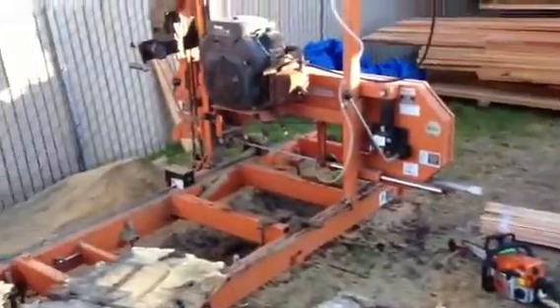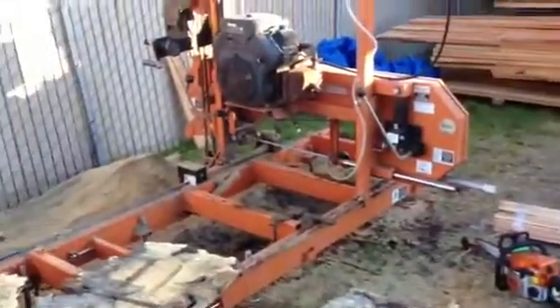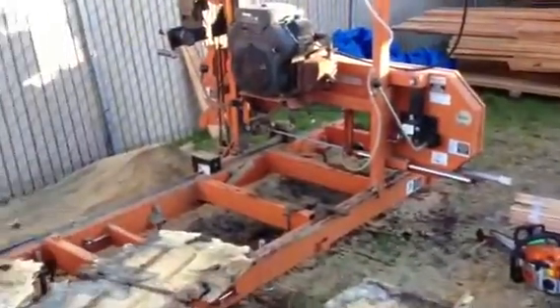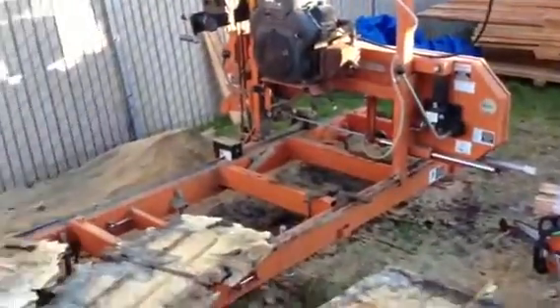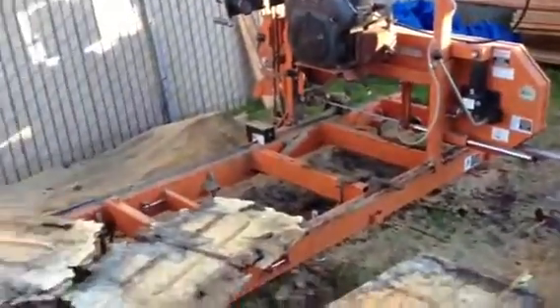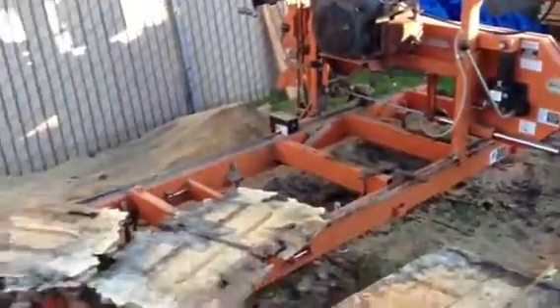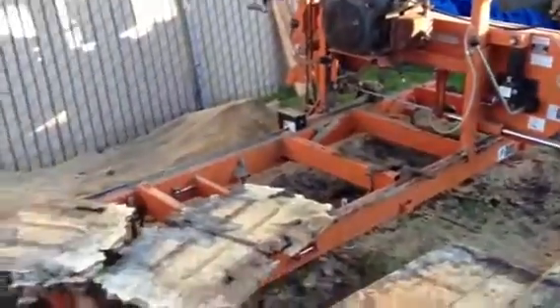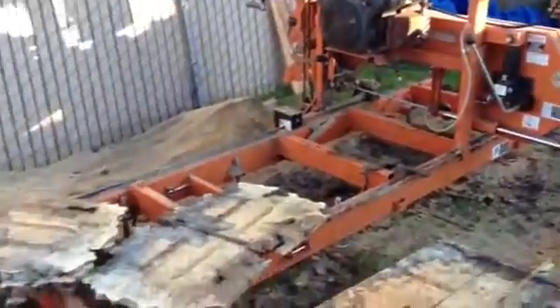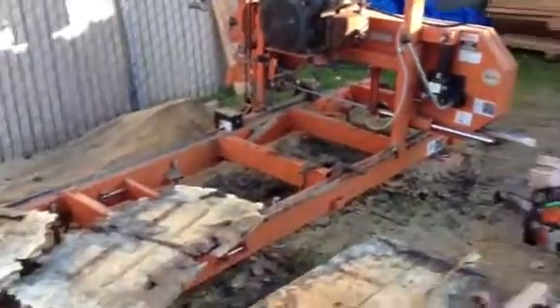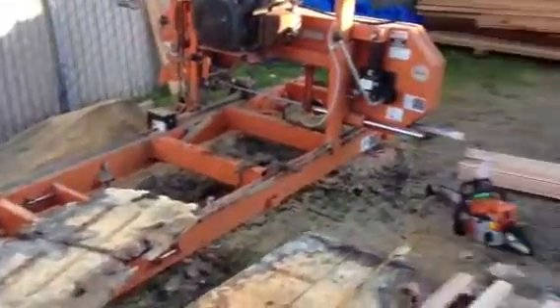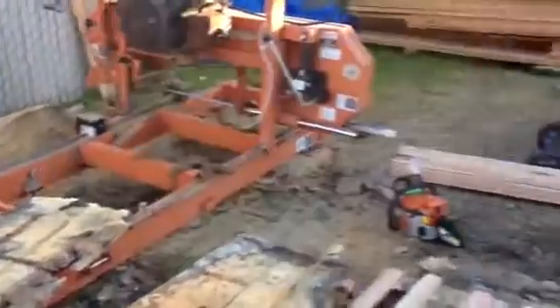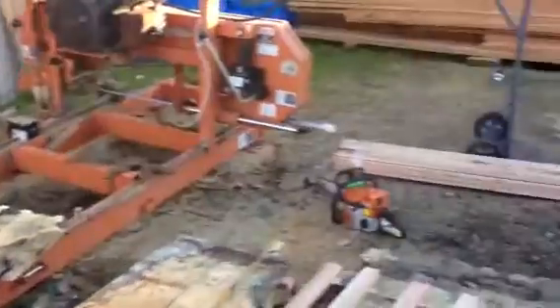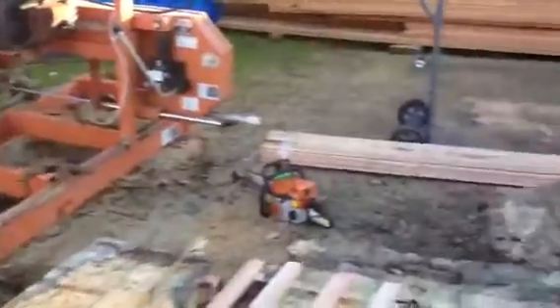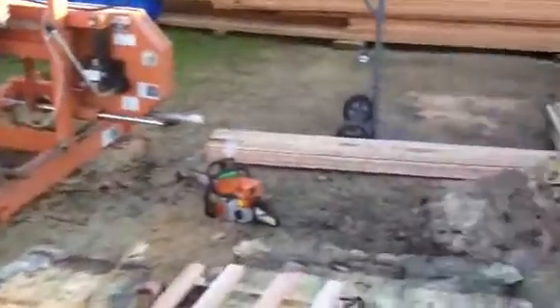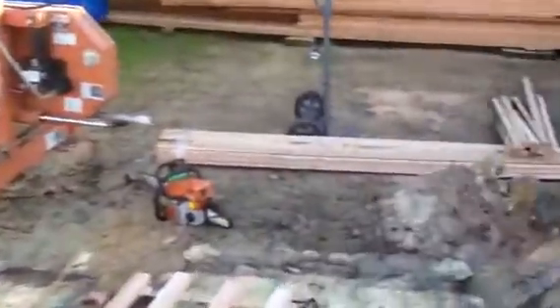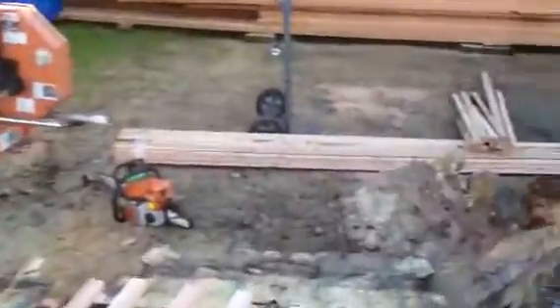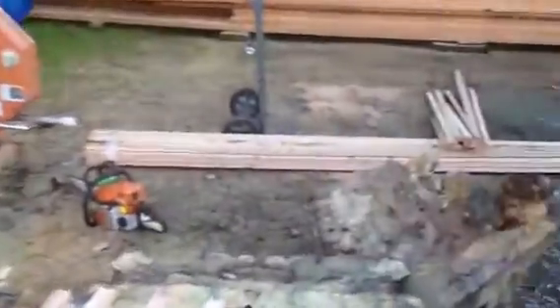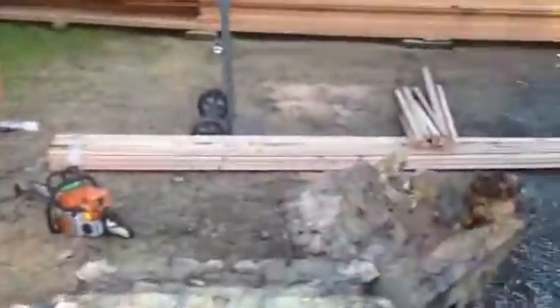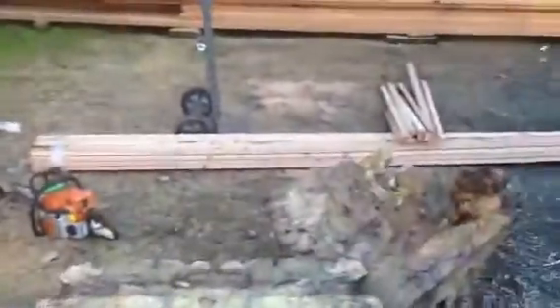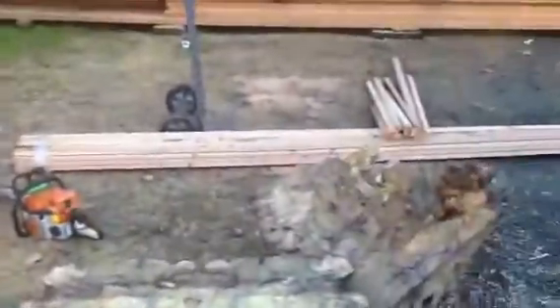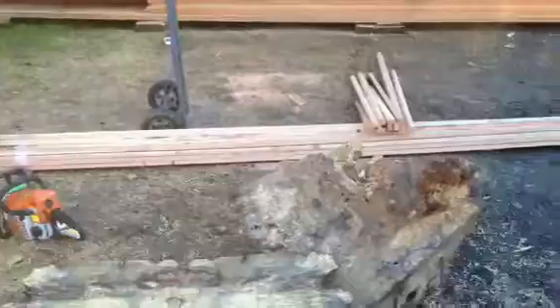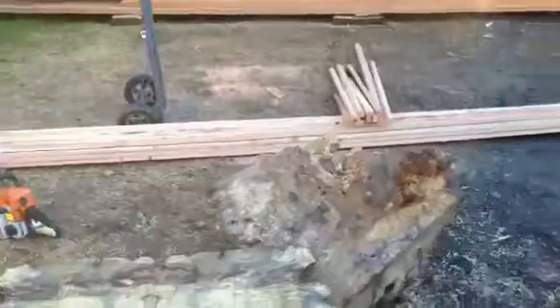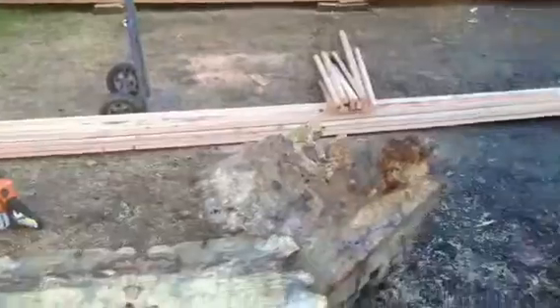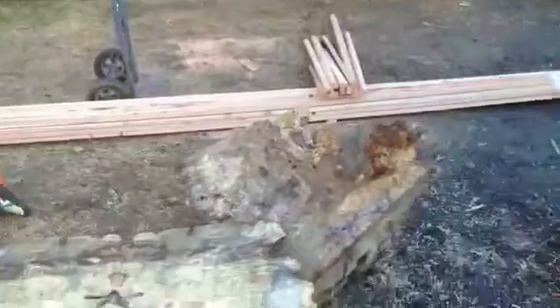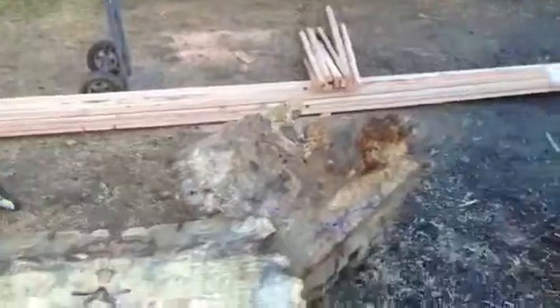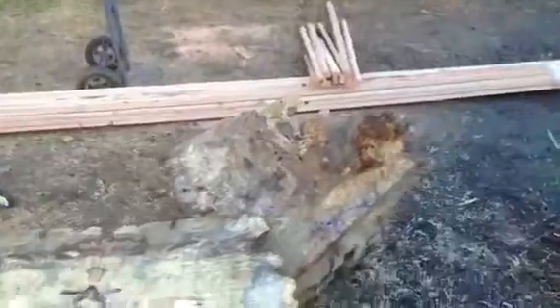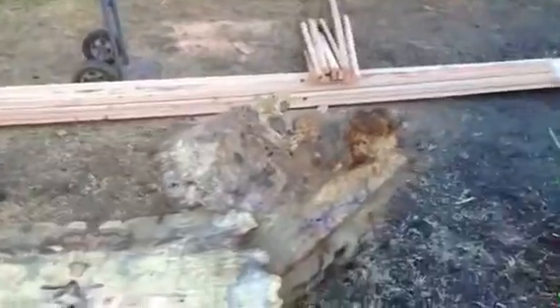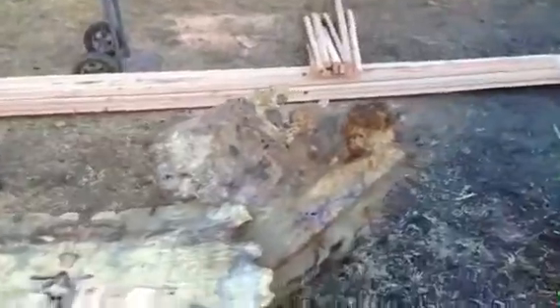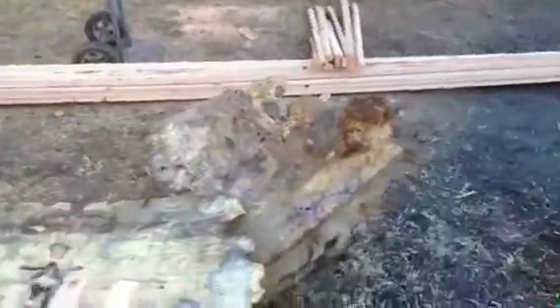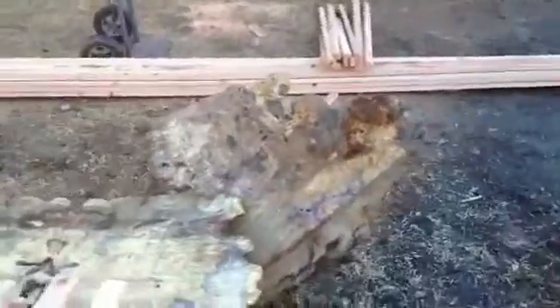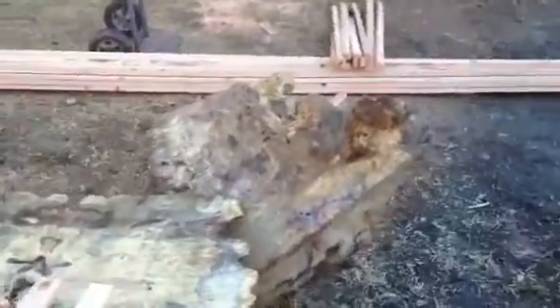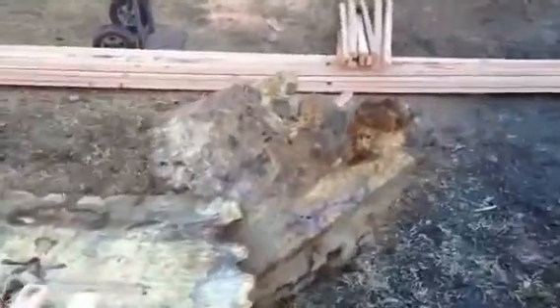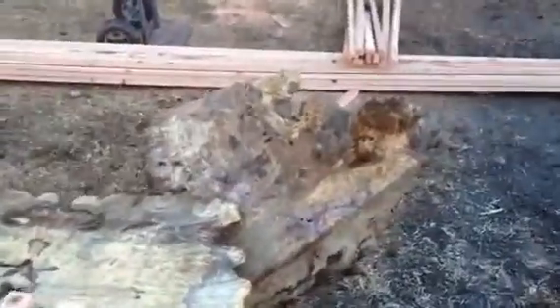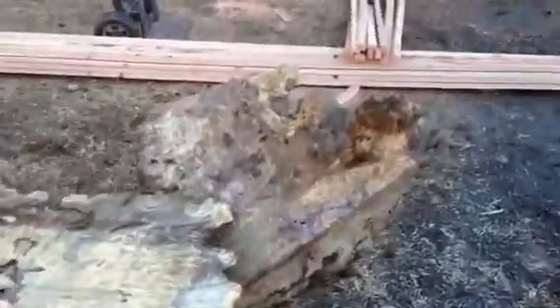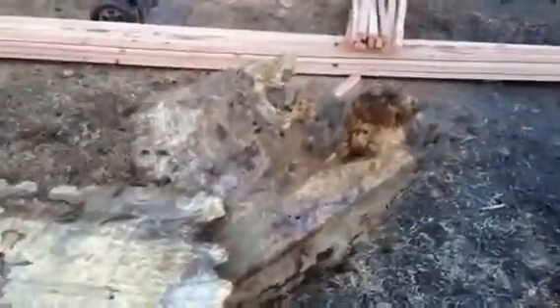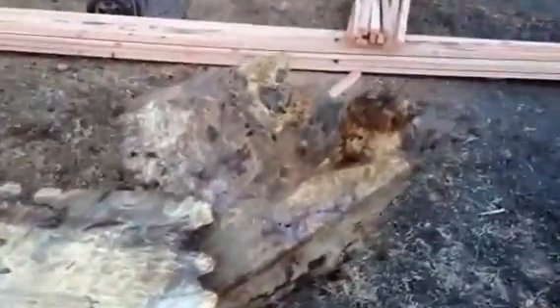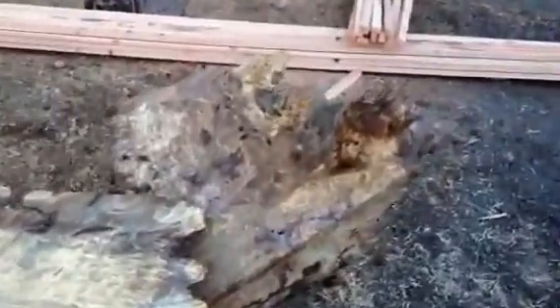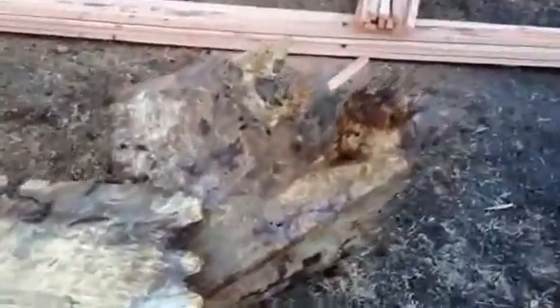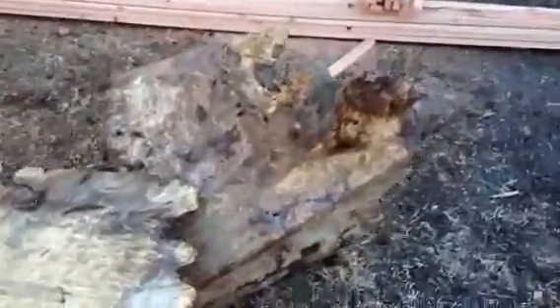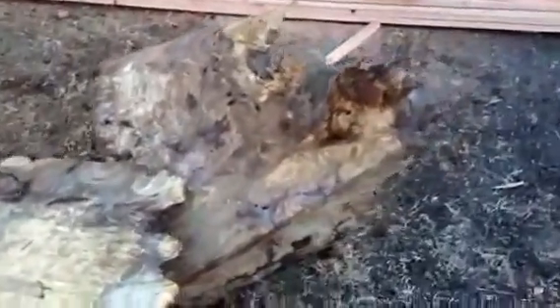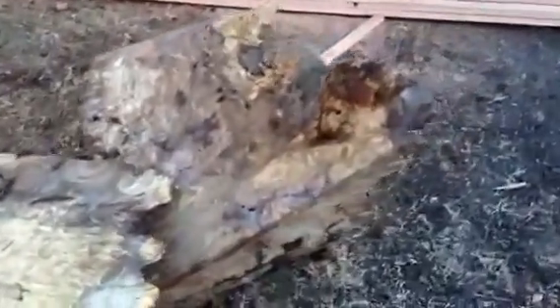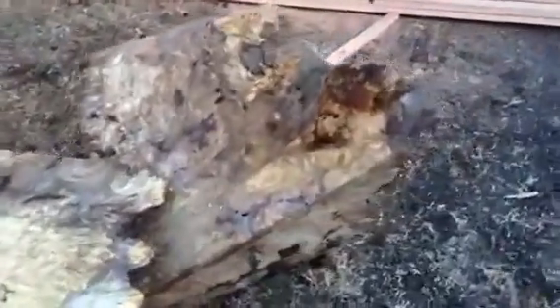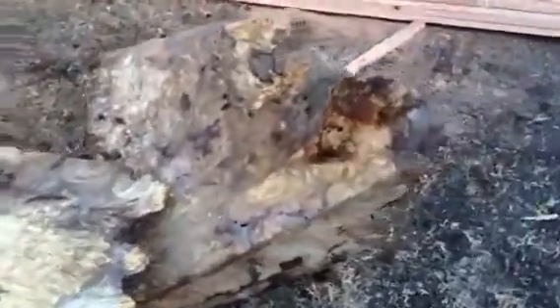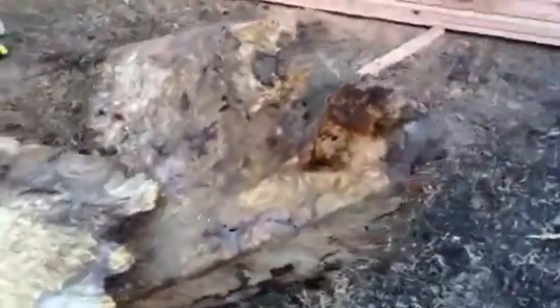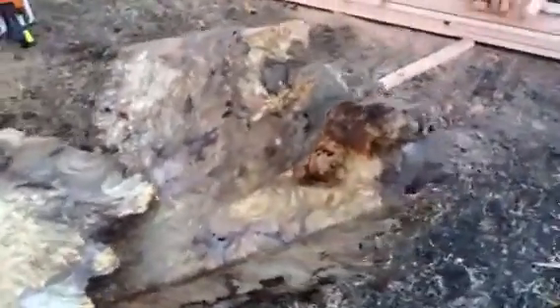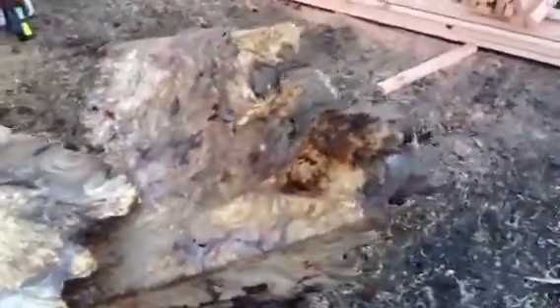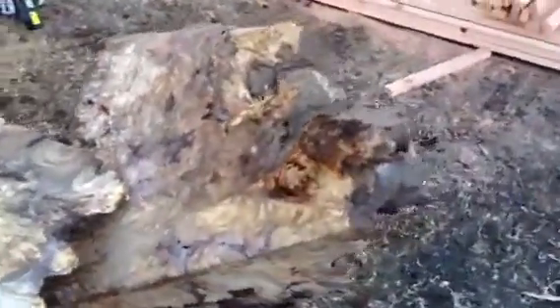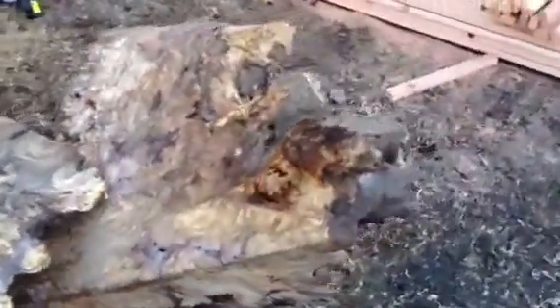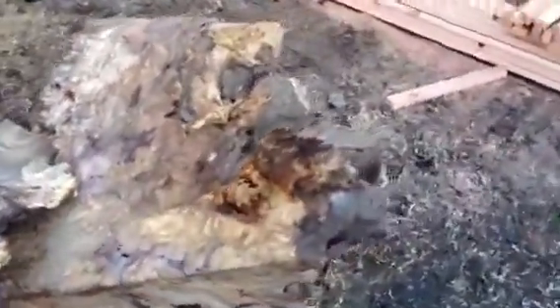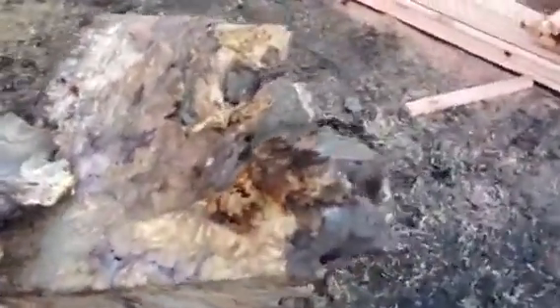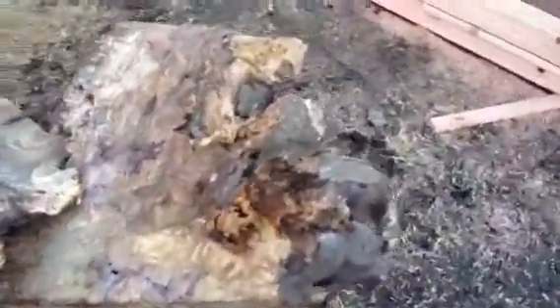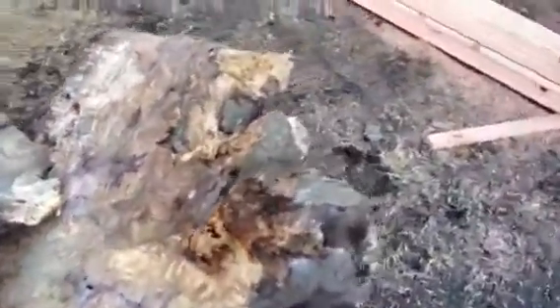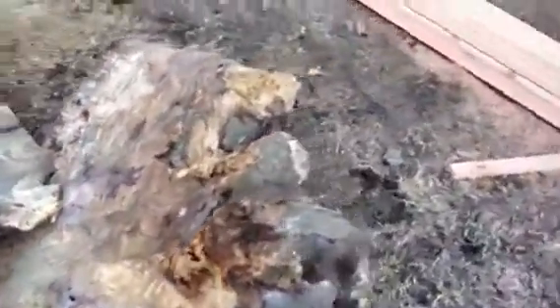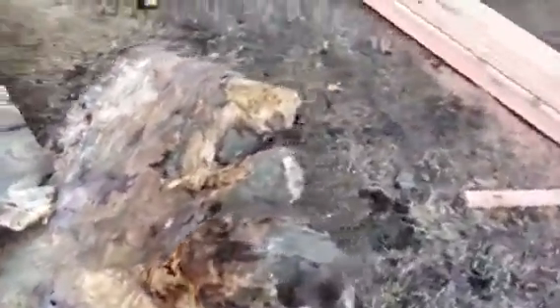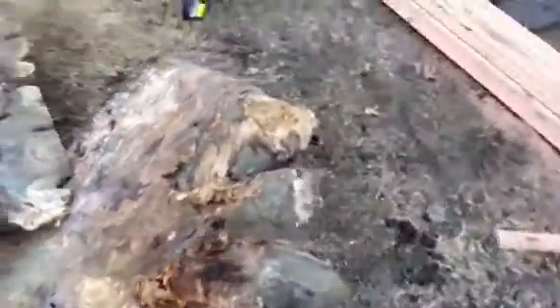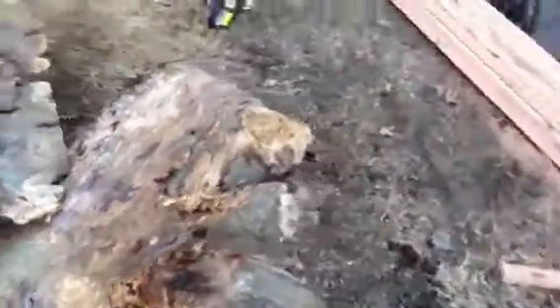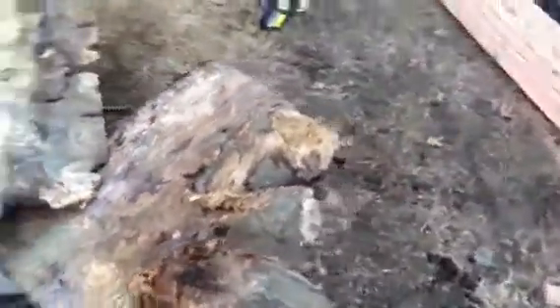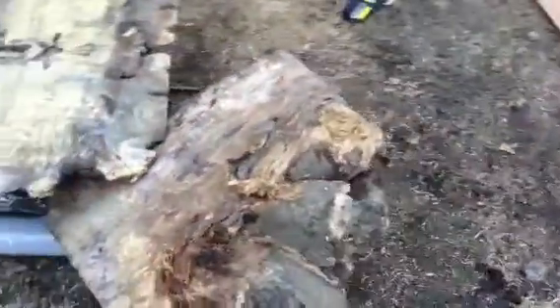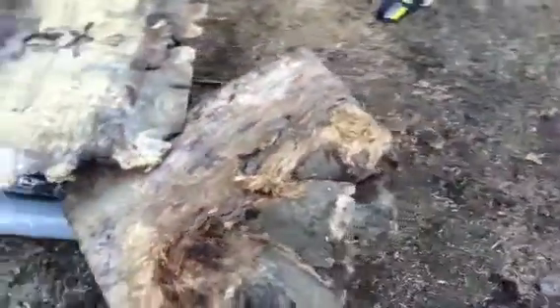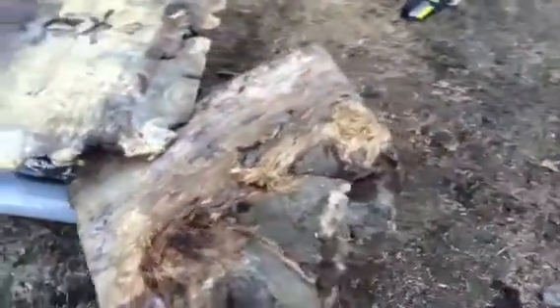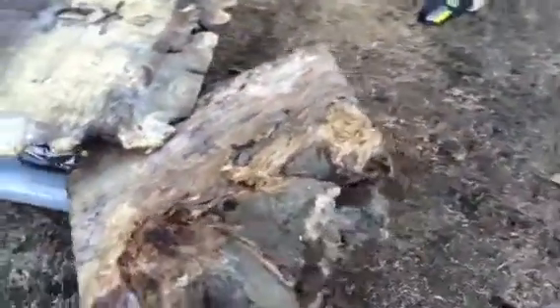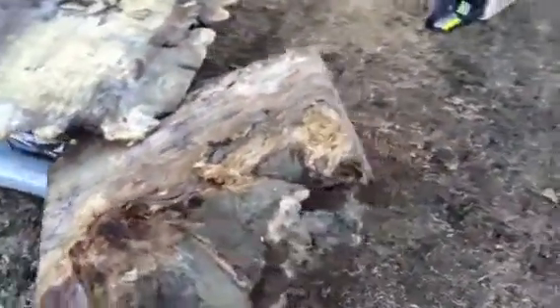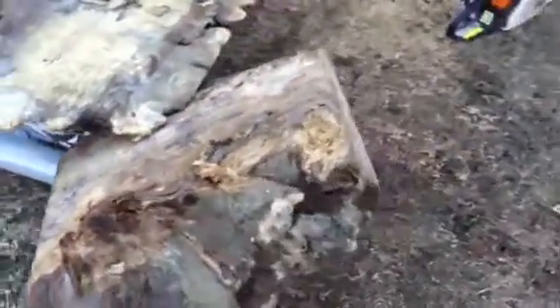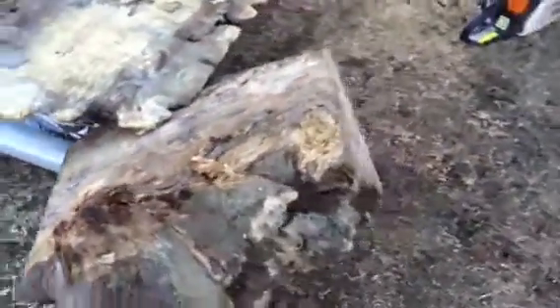My sawmill and some stickers. And there's another cant that I'm getting ready to cut up — it's going to produce some nice stuff.